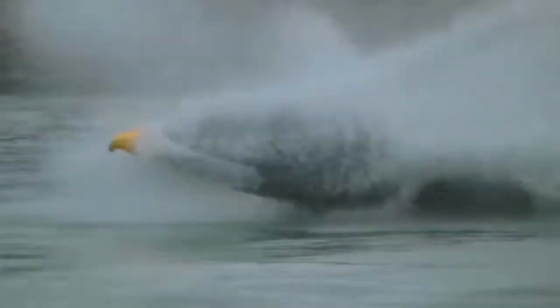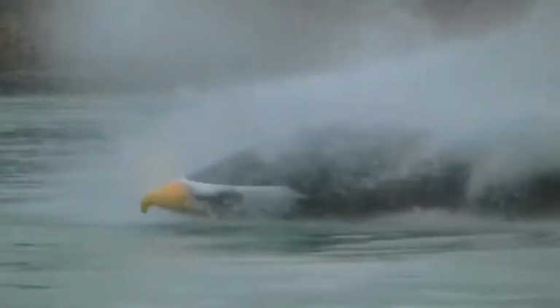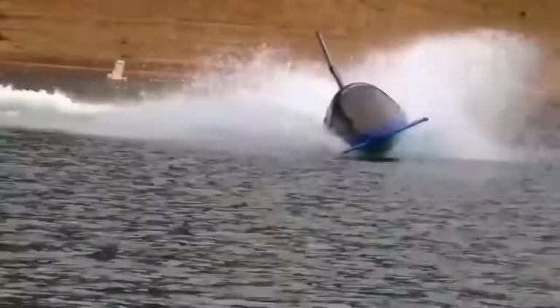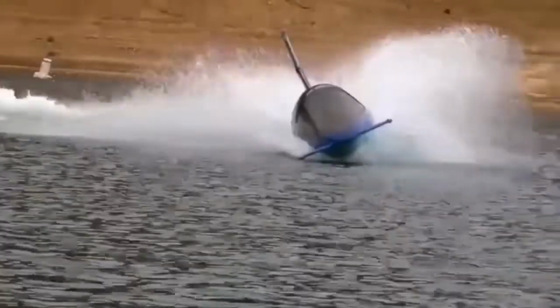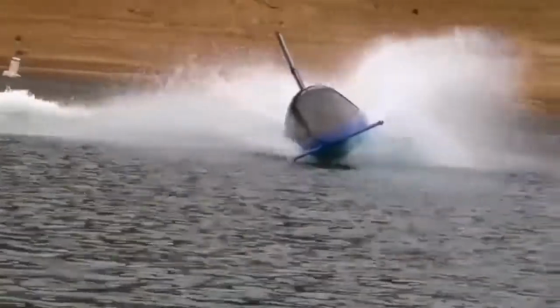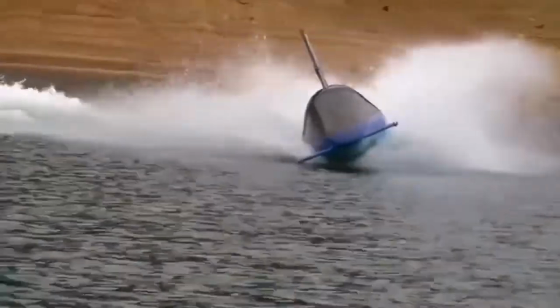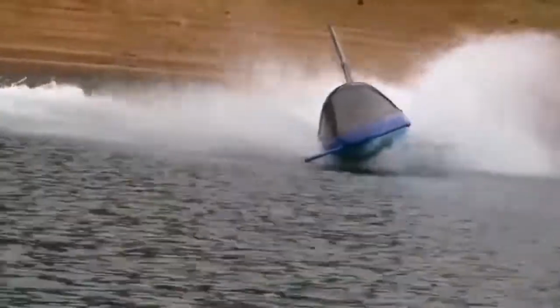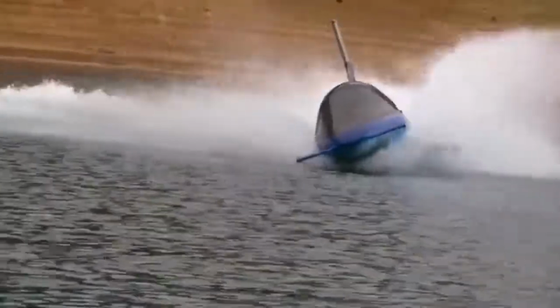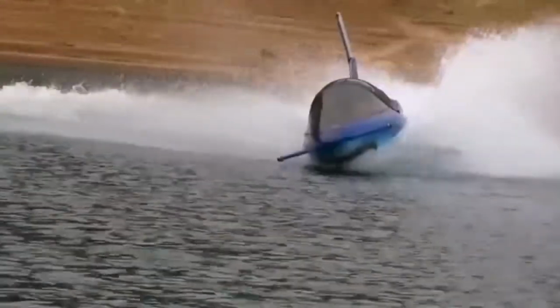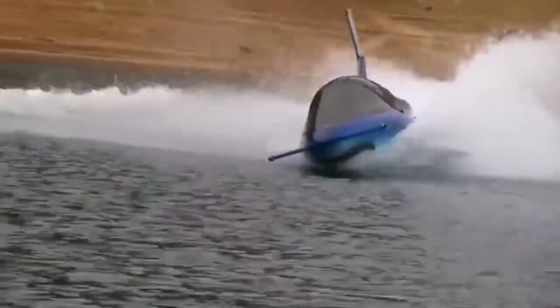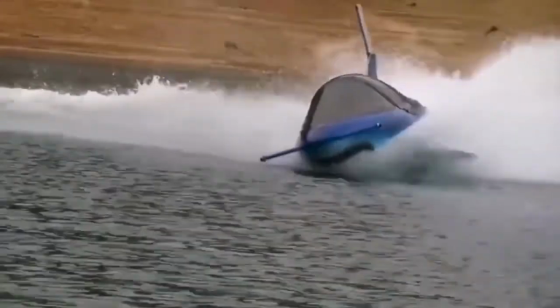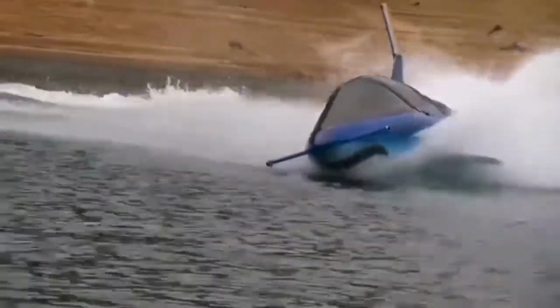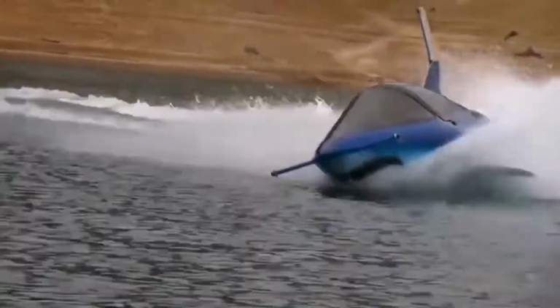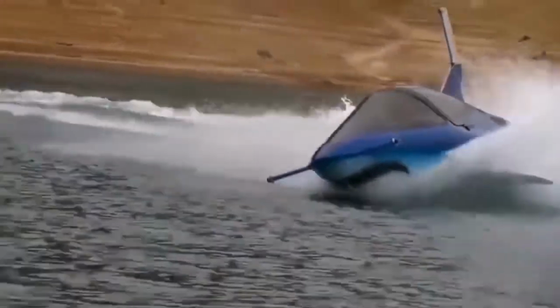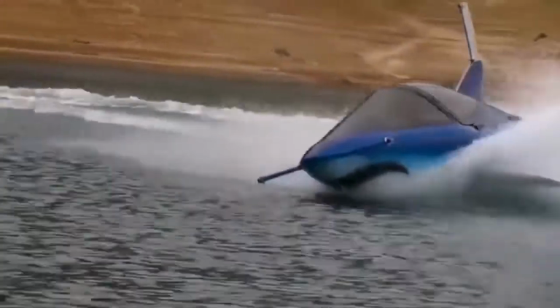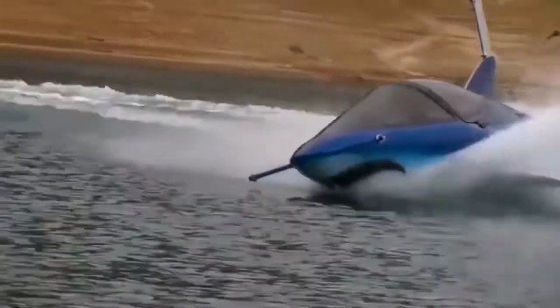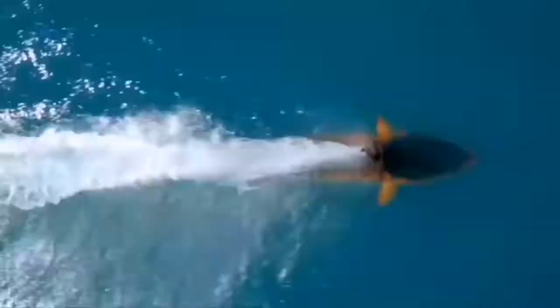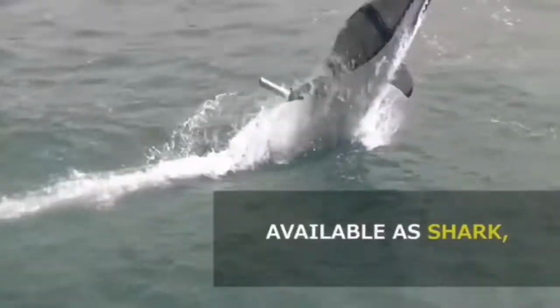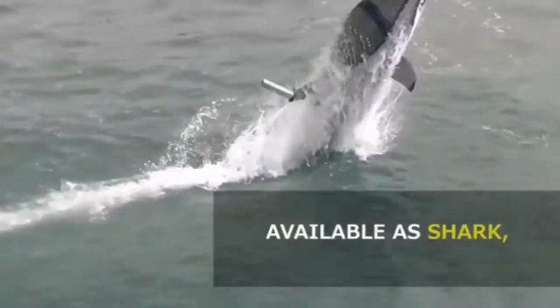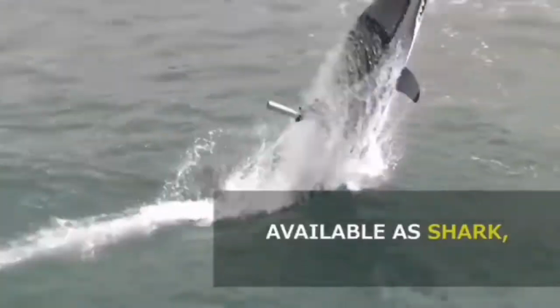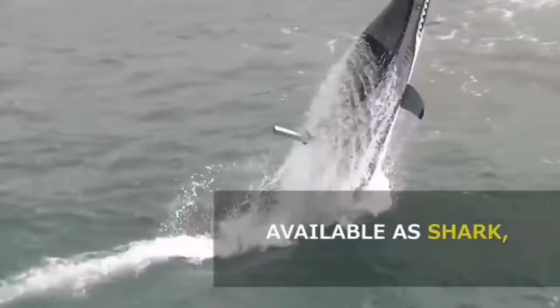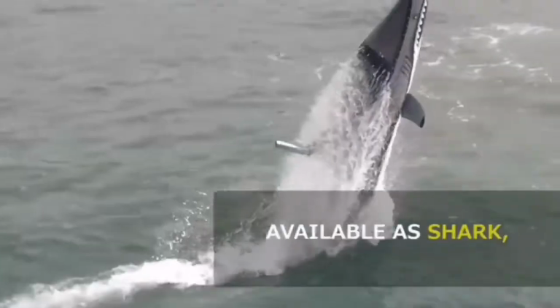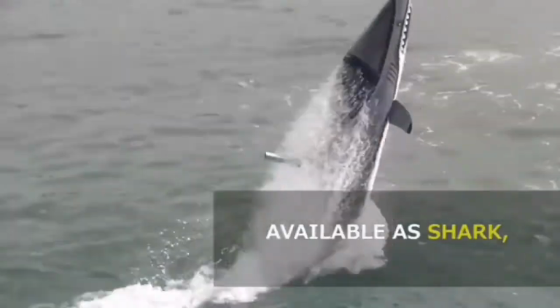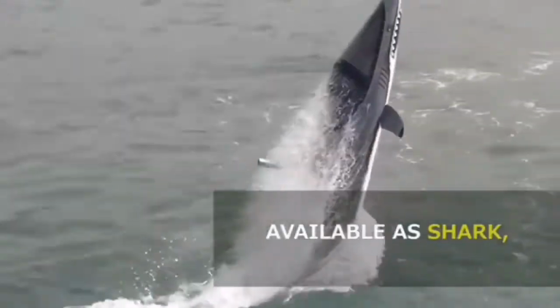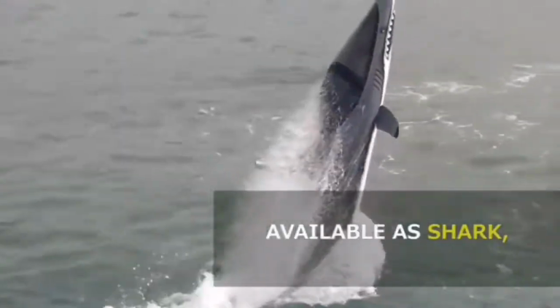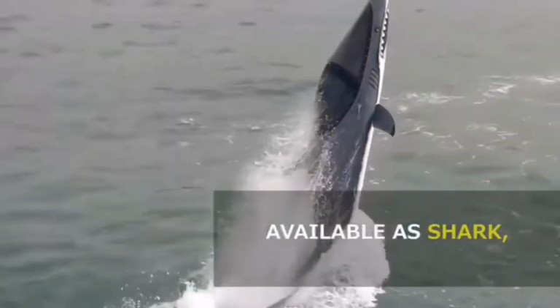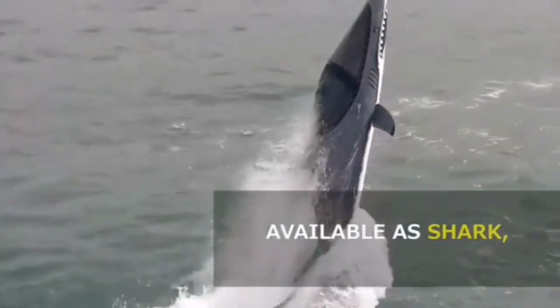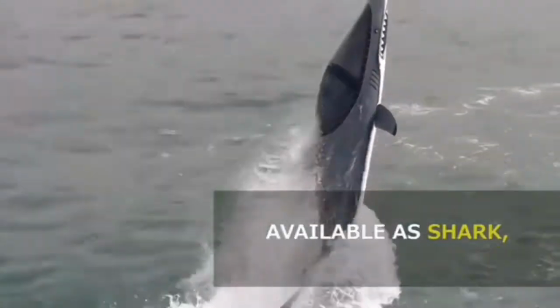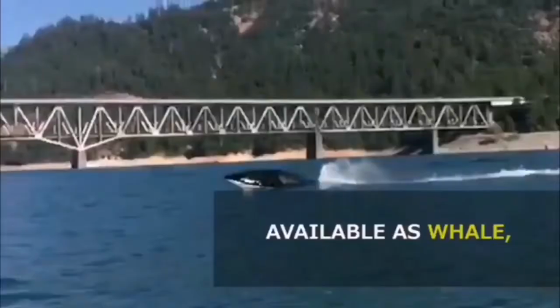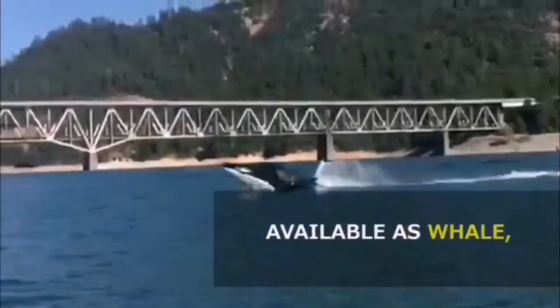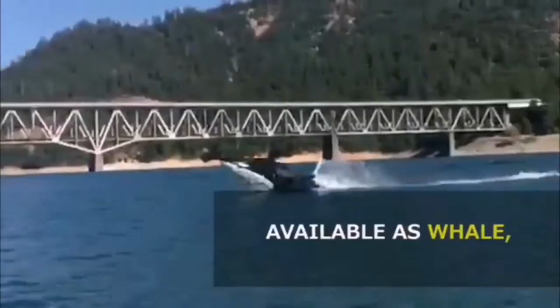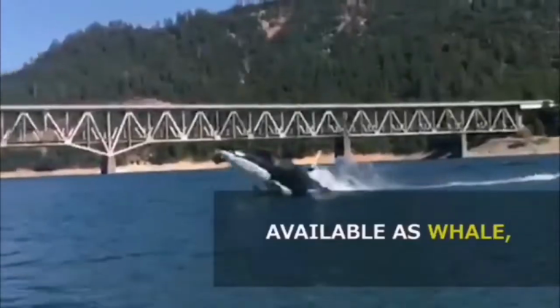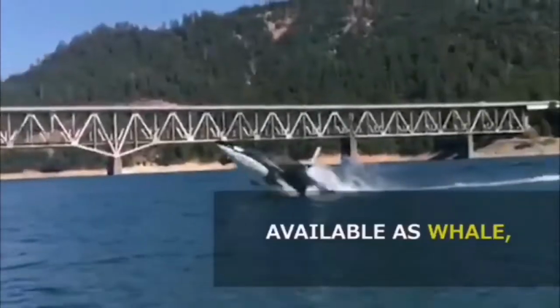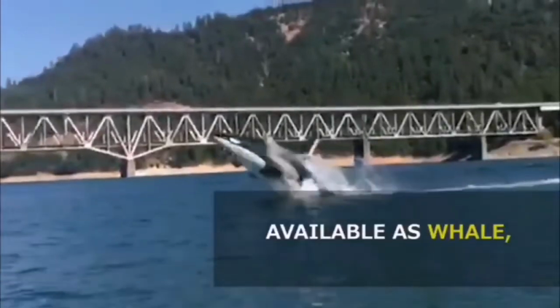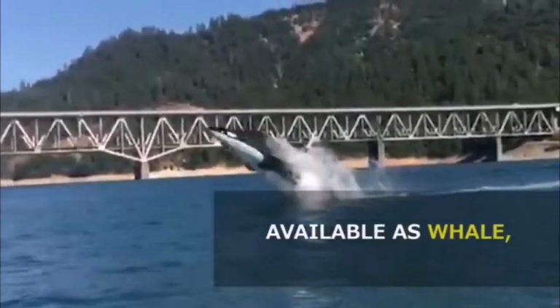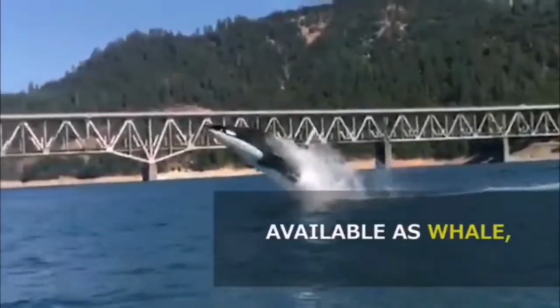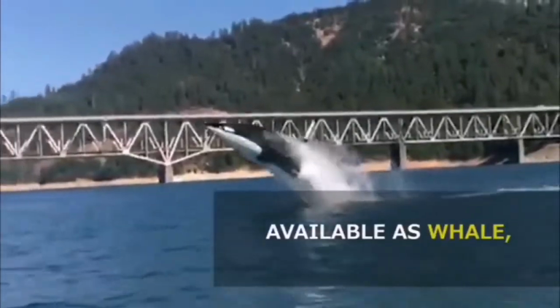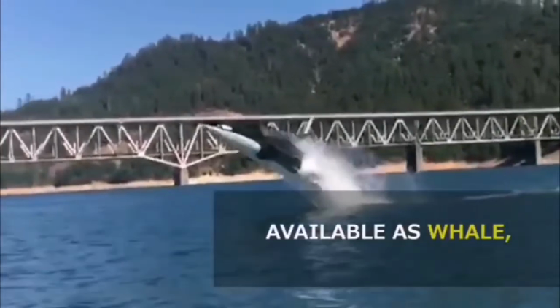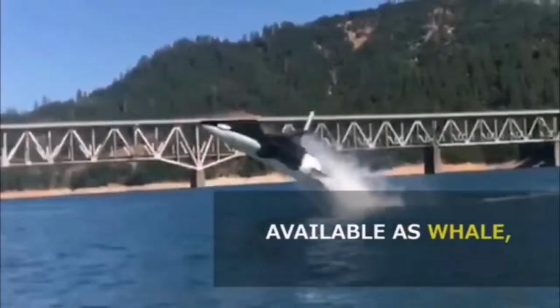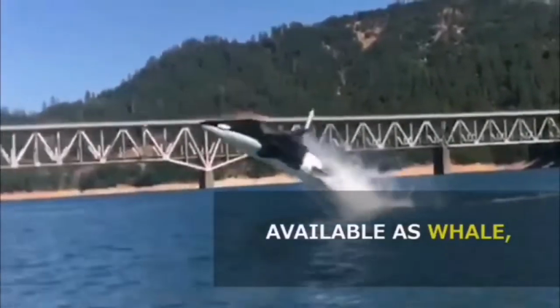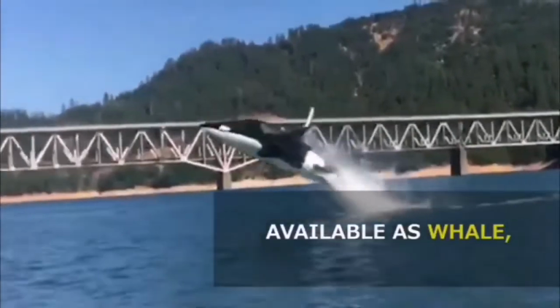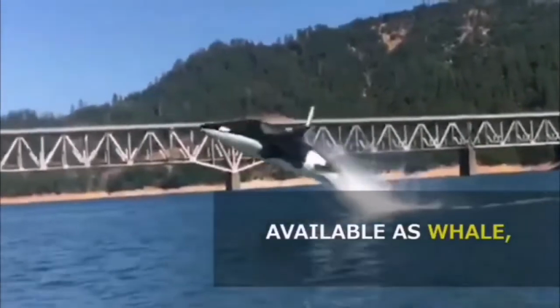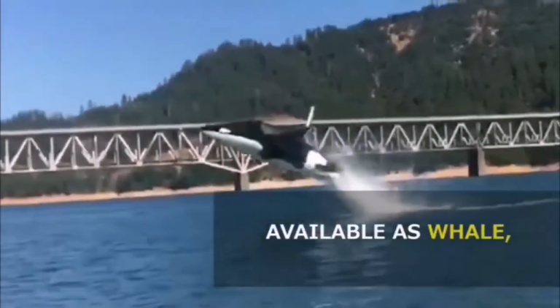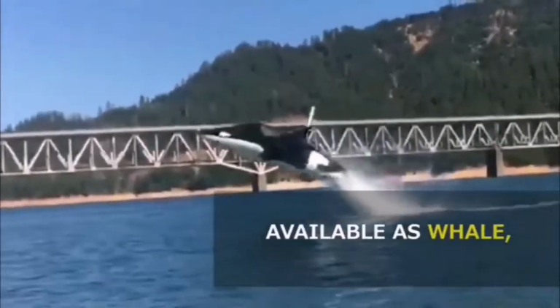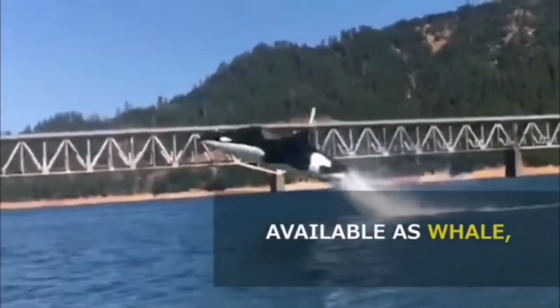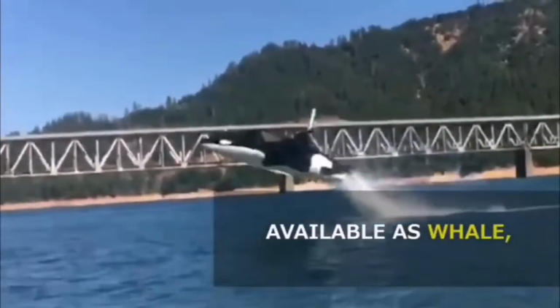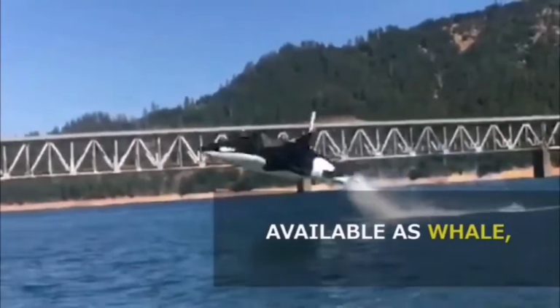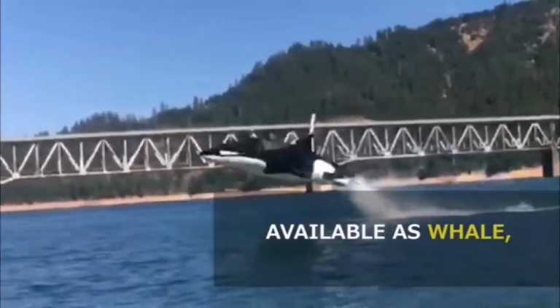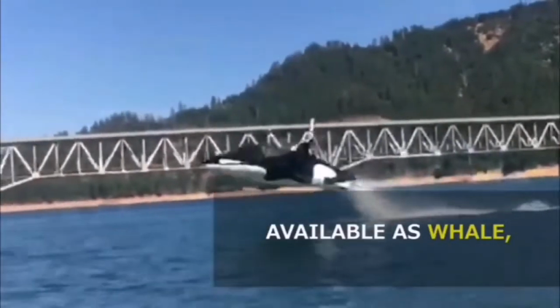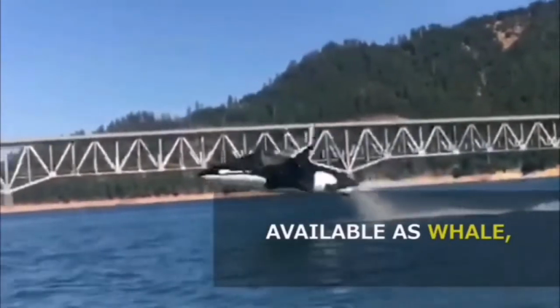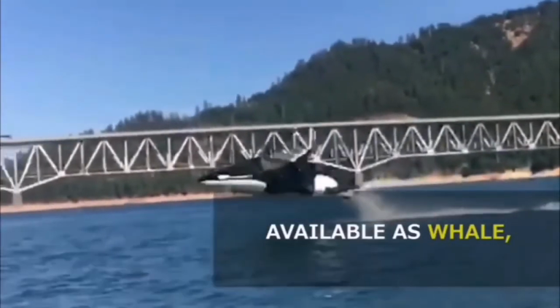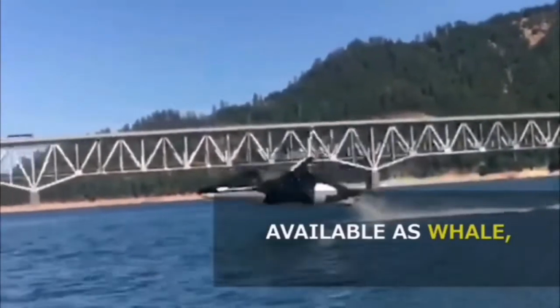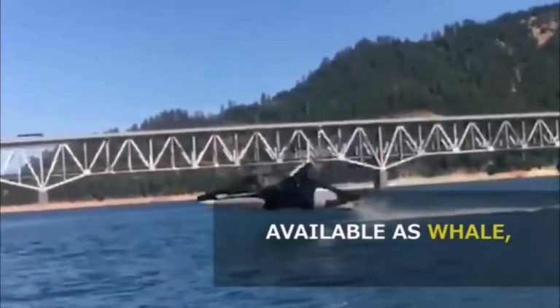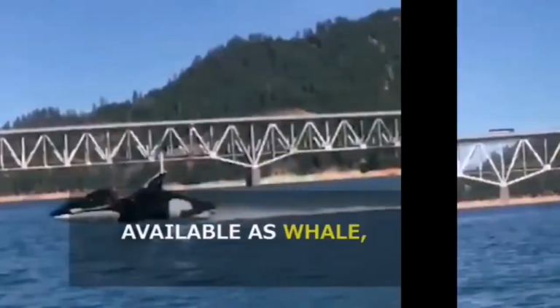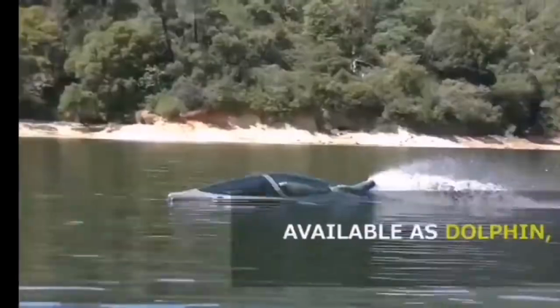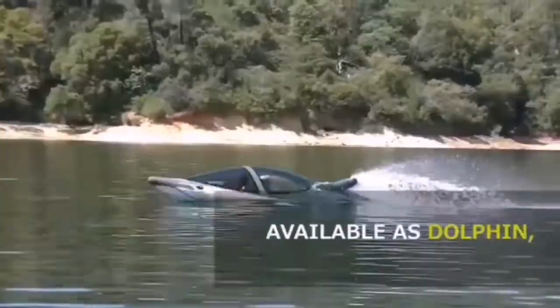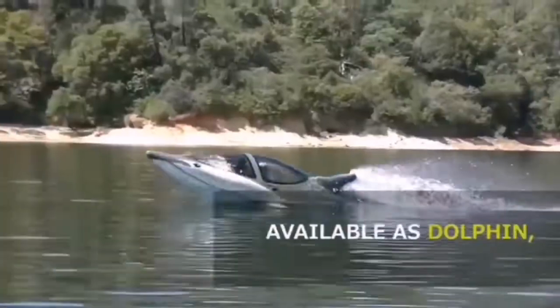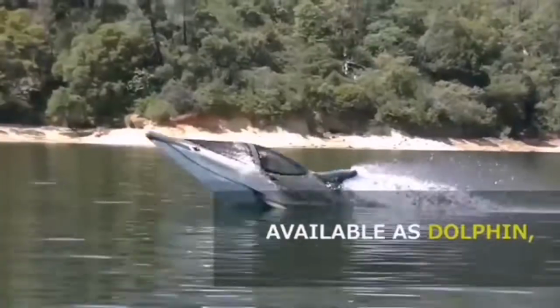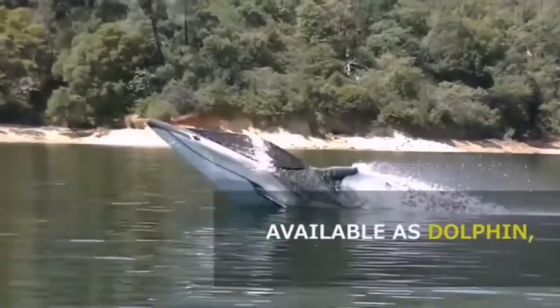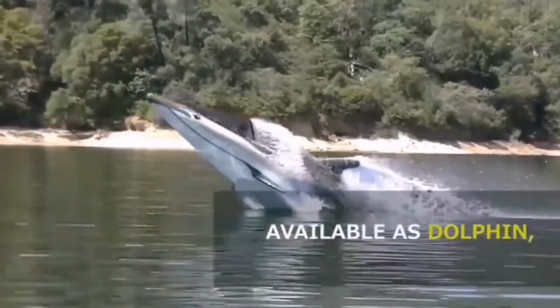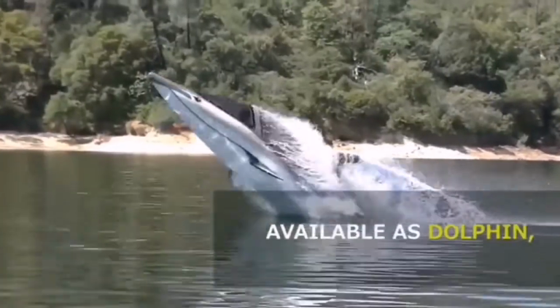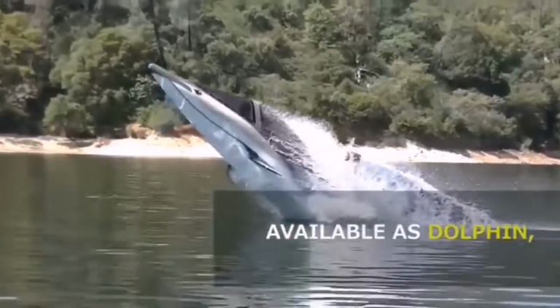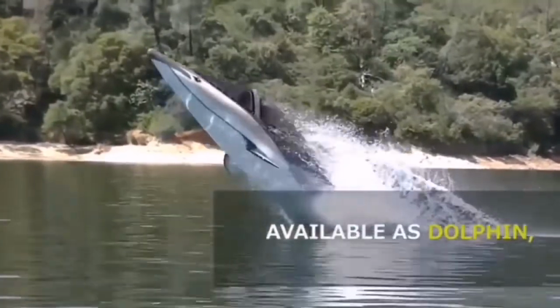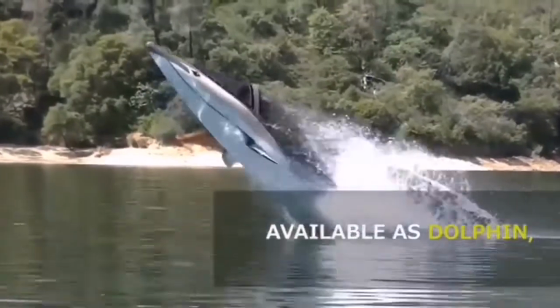They are available in three models: shark-style (X-model), killer whale-style (Y-model), or dolphin-style (Z-model).